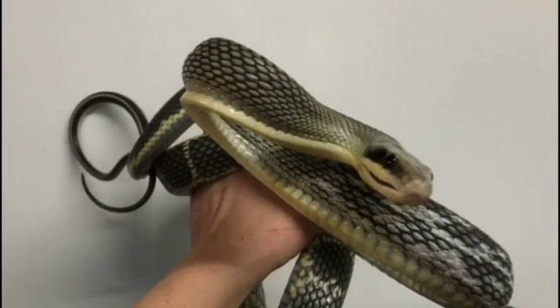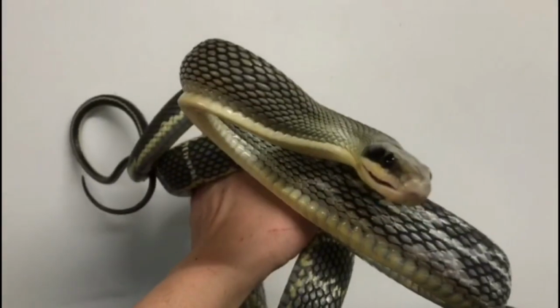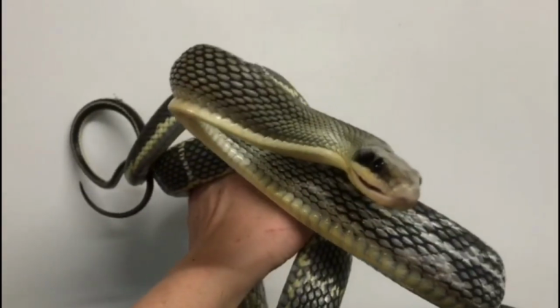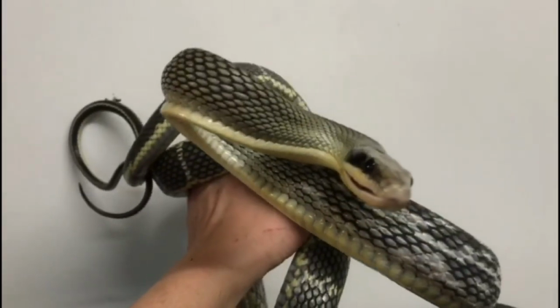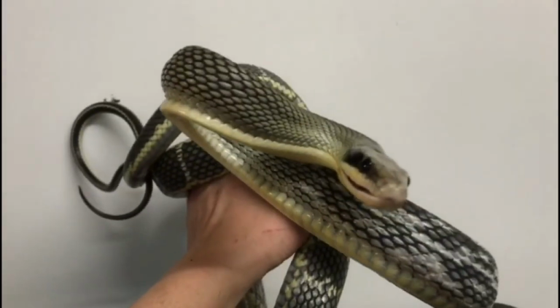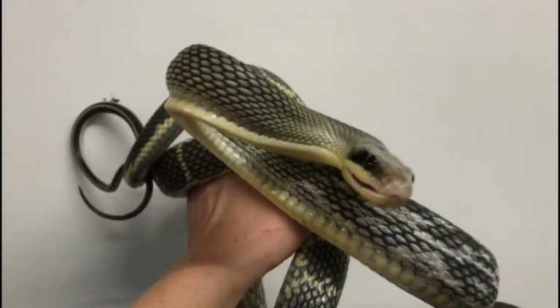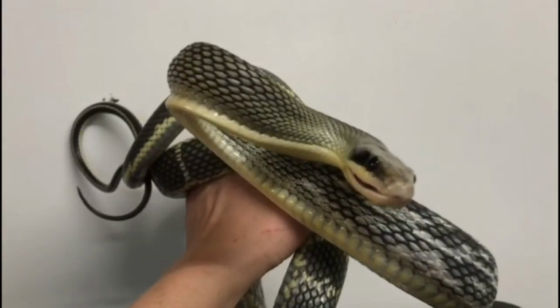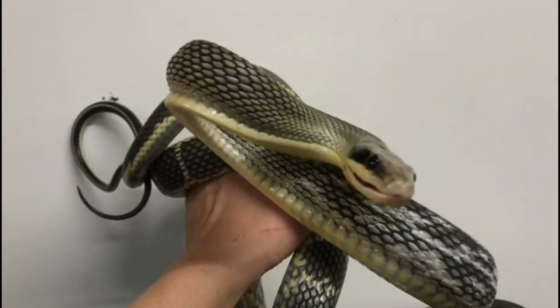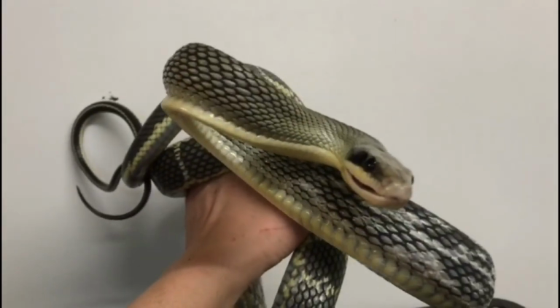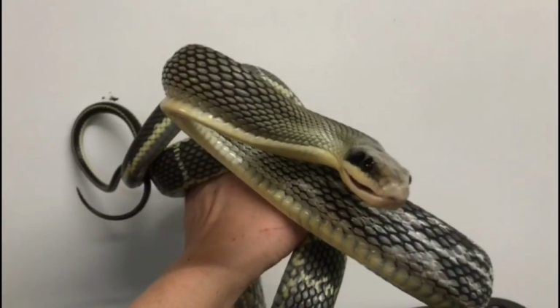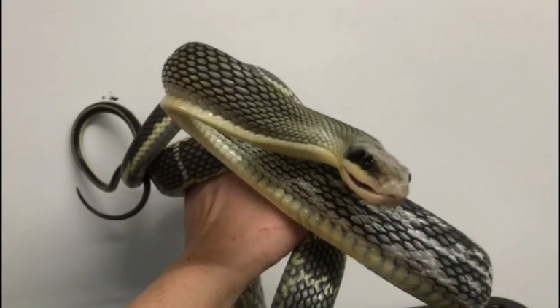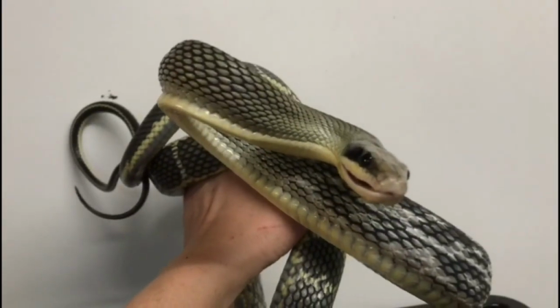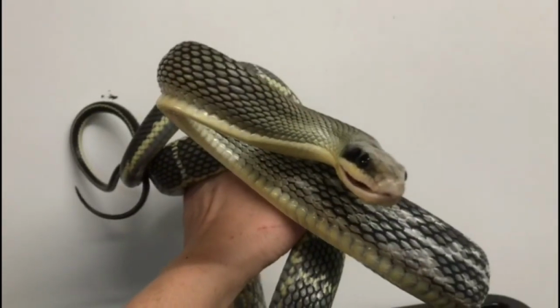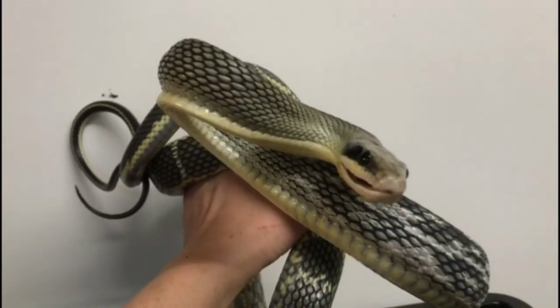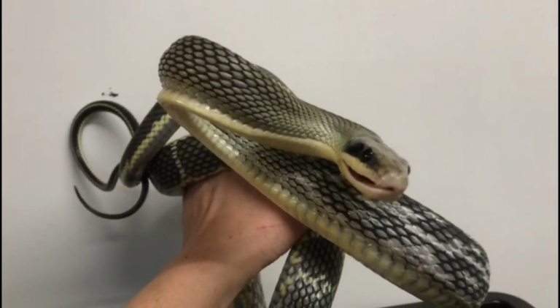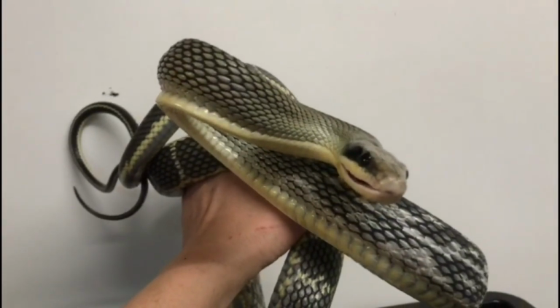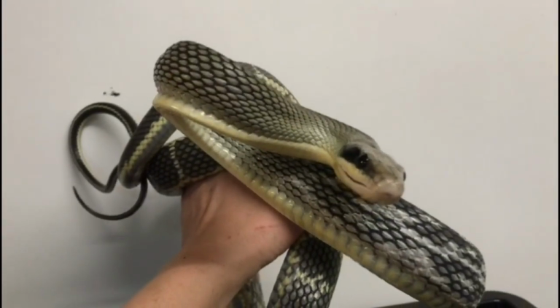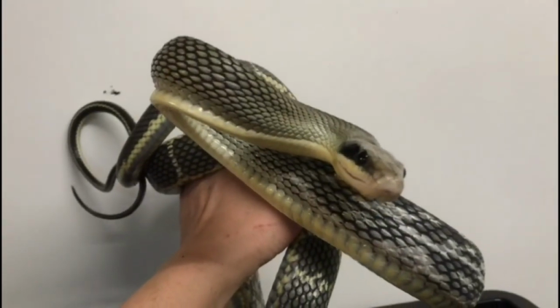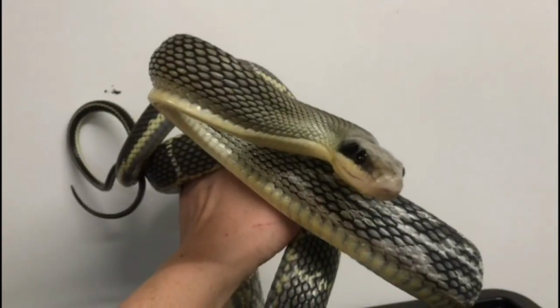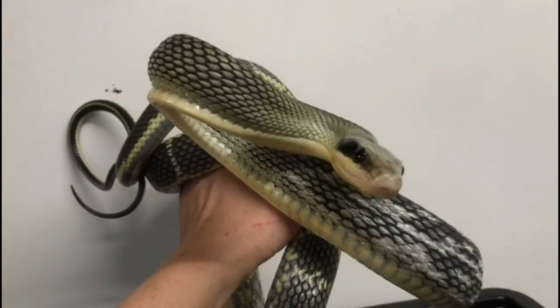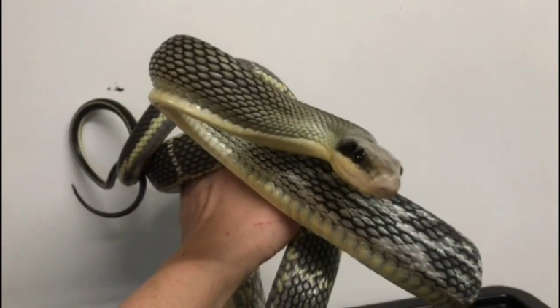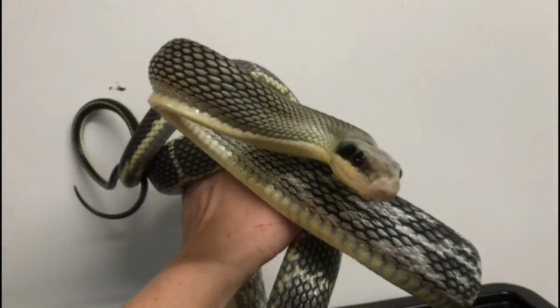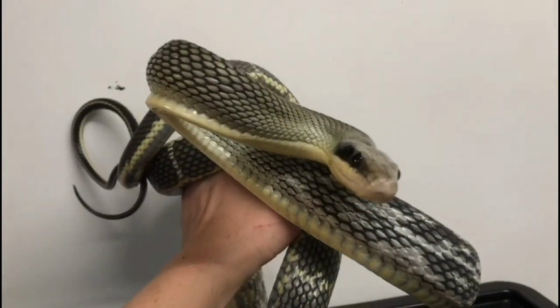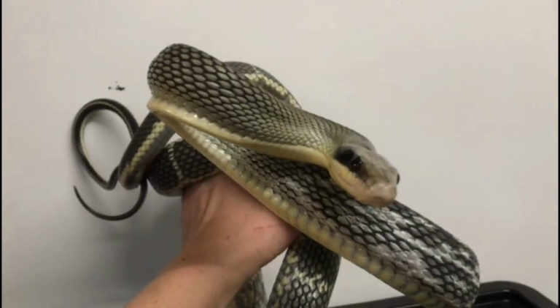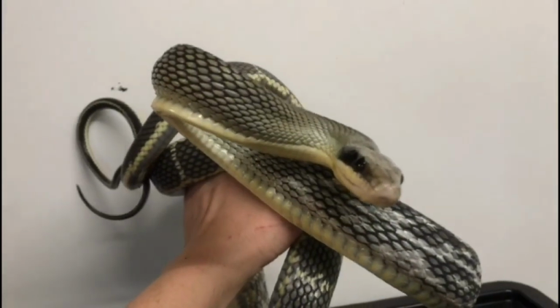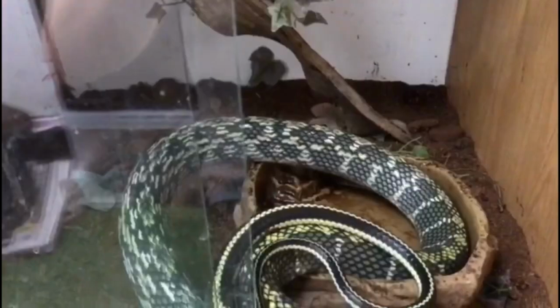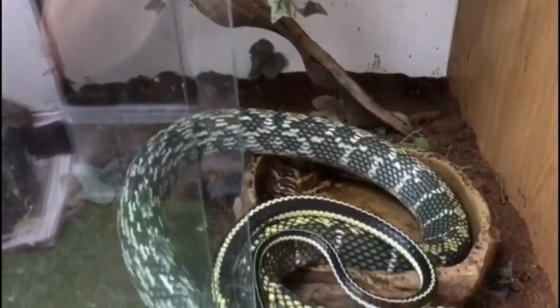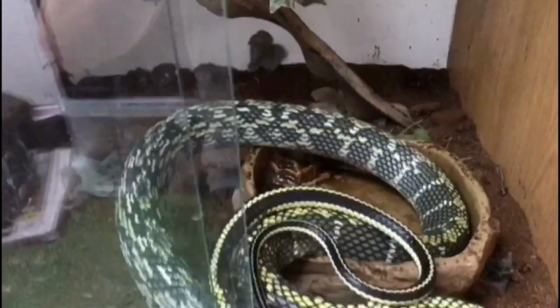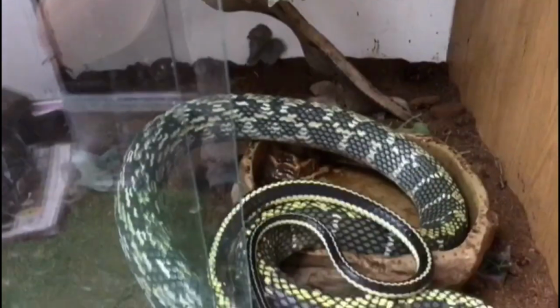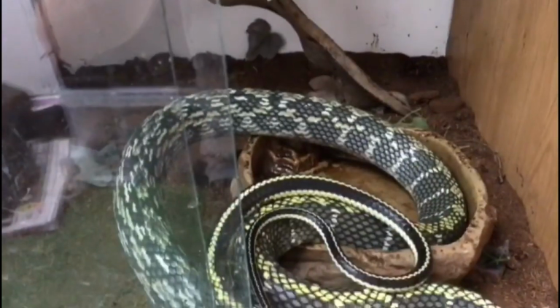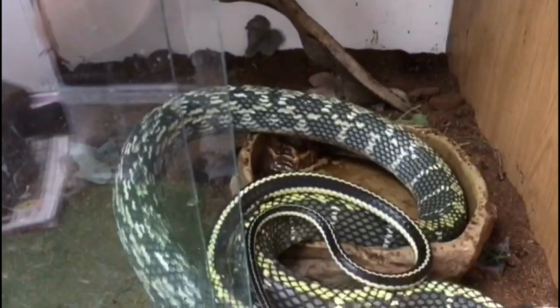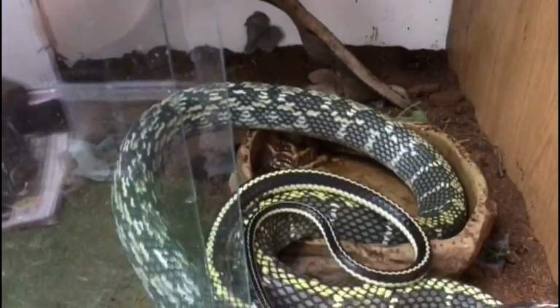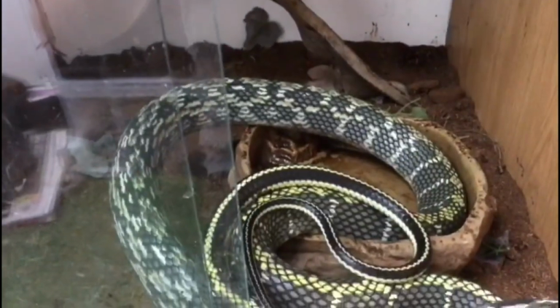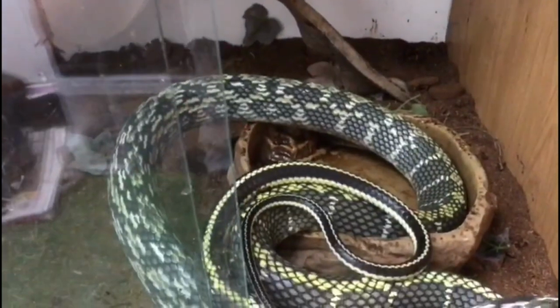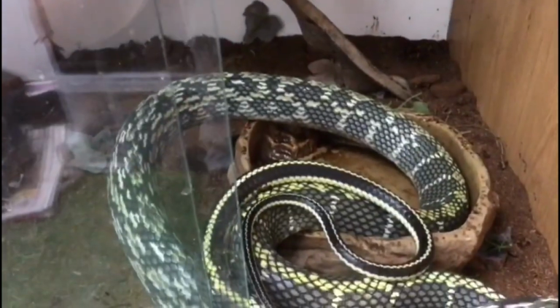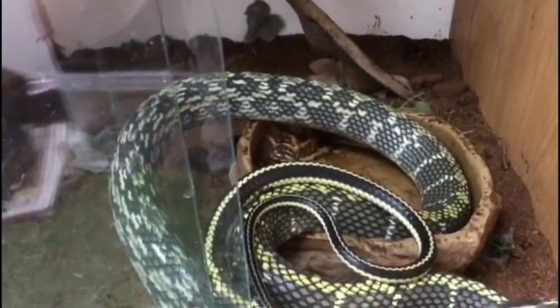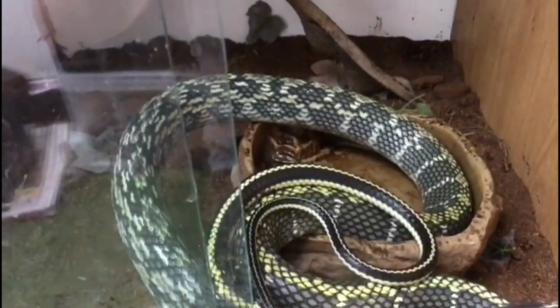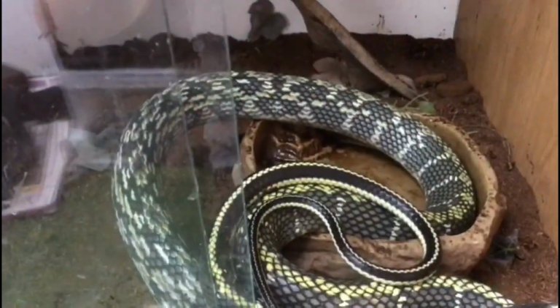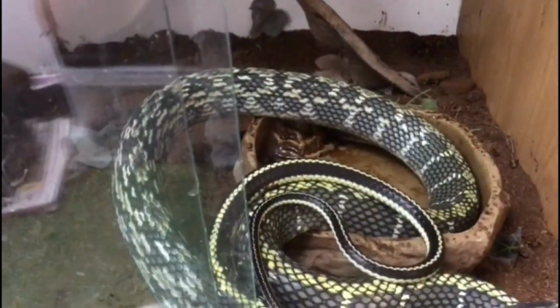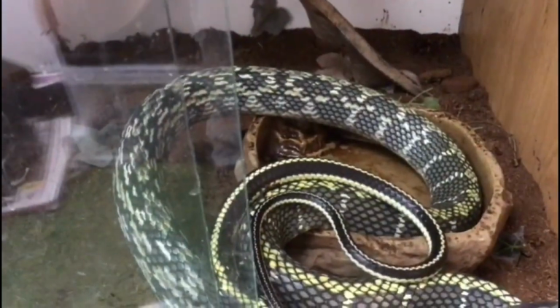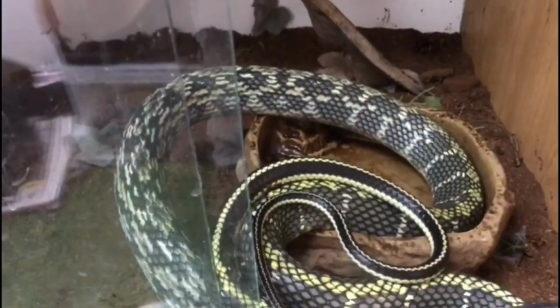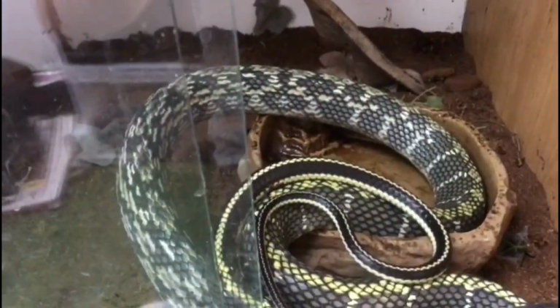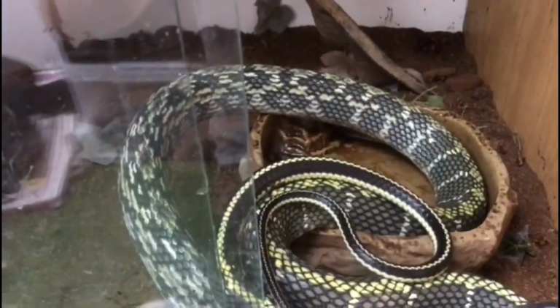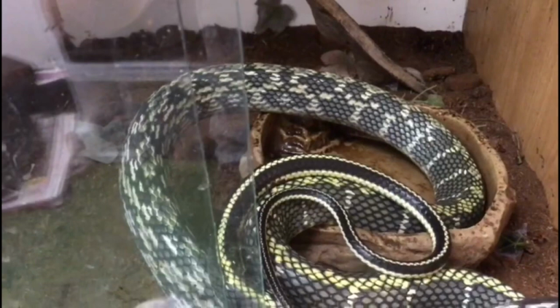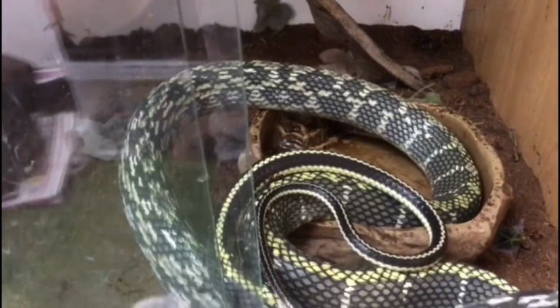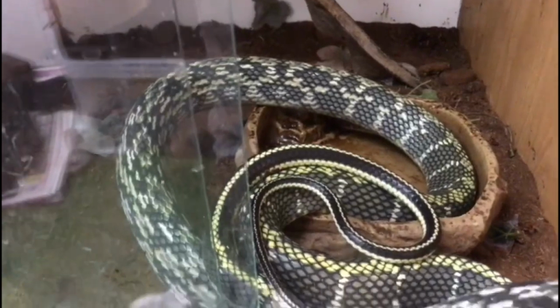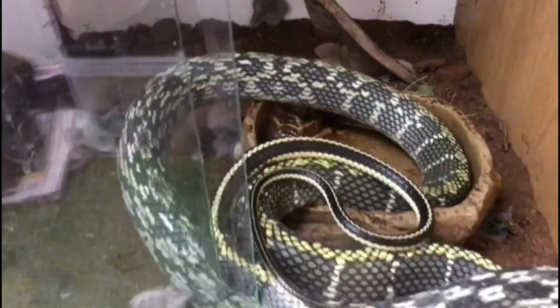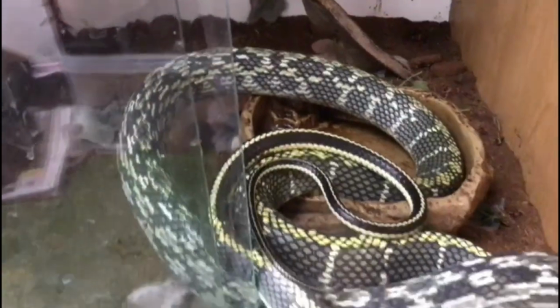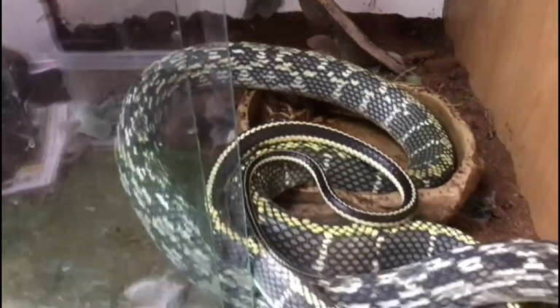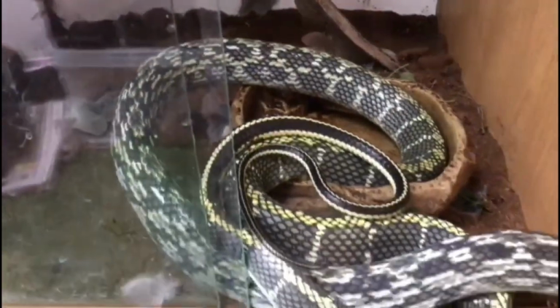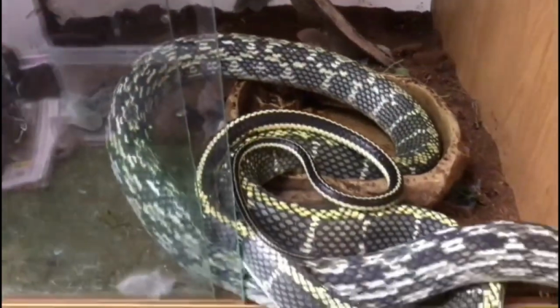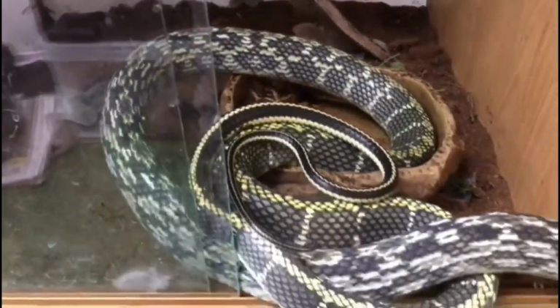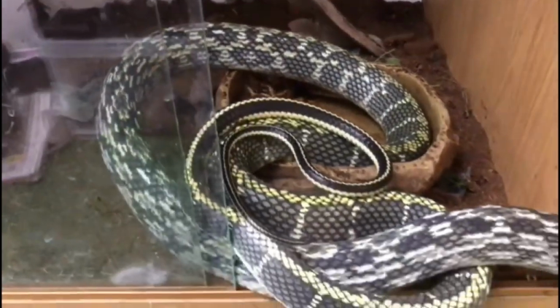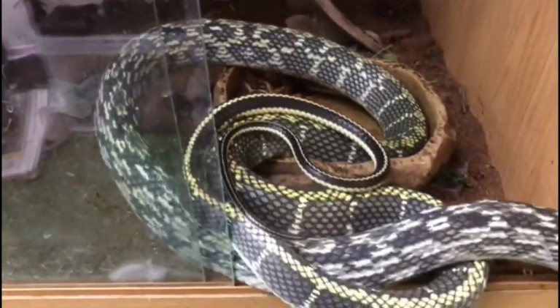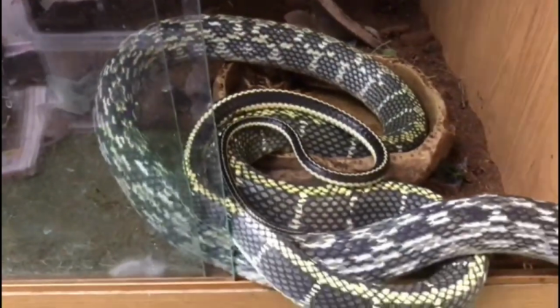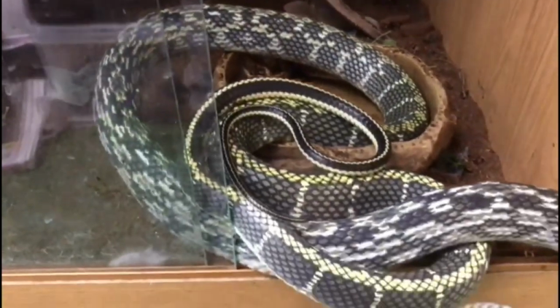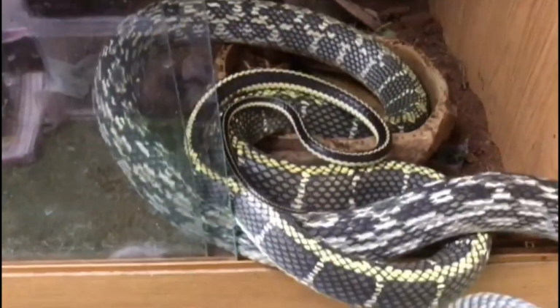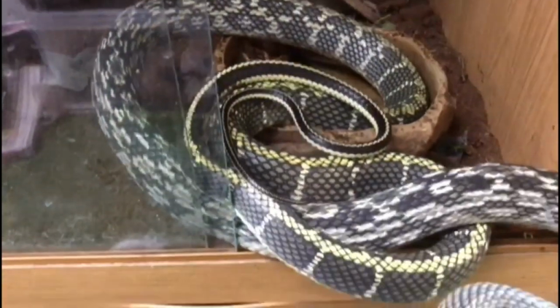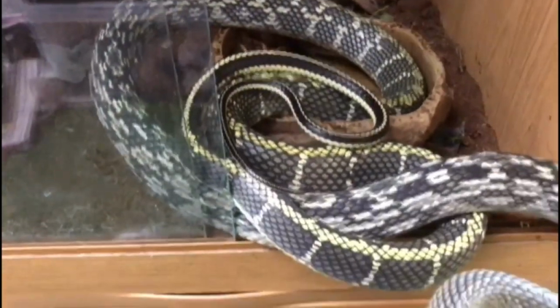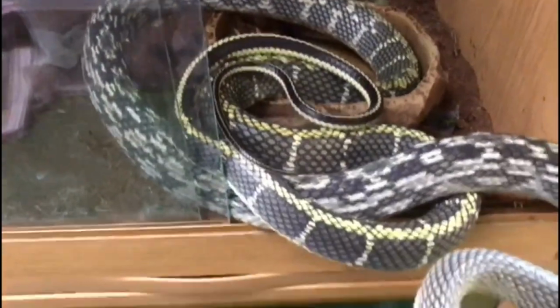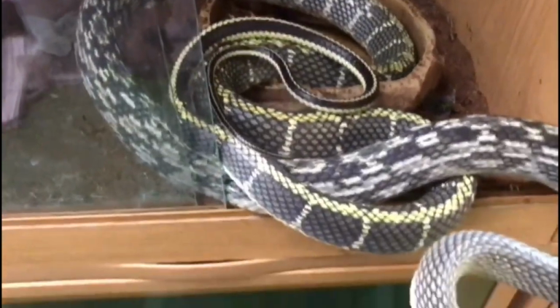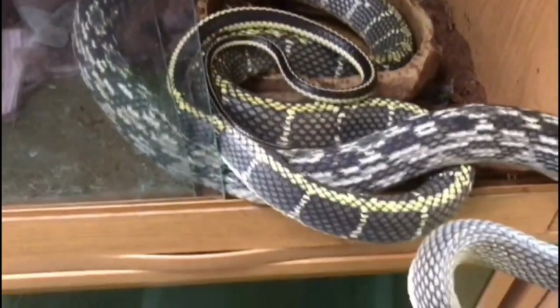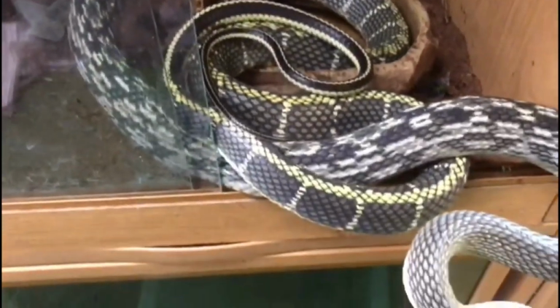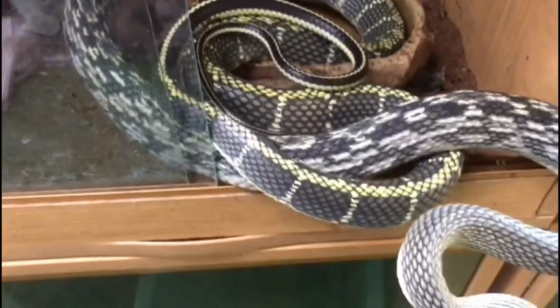Let's put him back in — he's grumpy. If you can see the blood on that snake, obviously it's not his, it's mine.